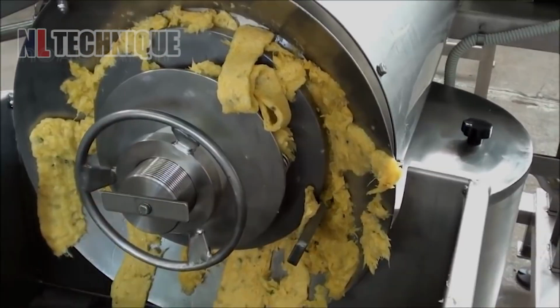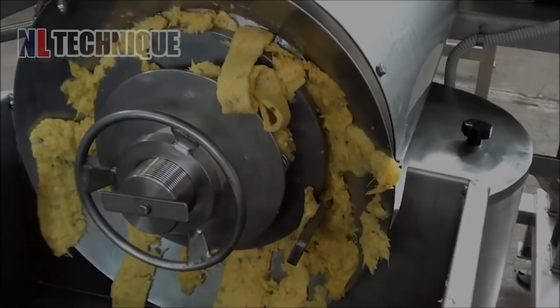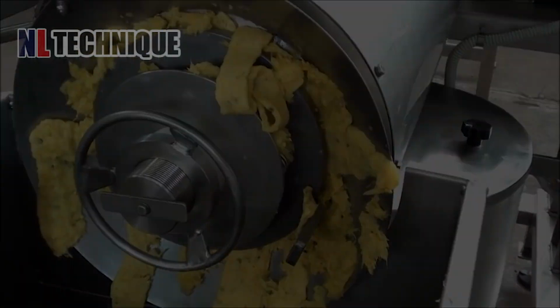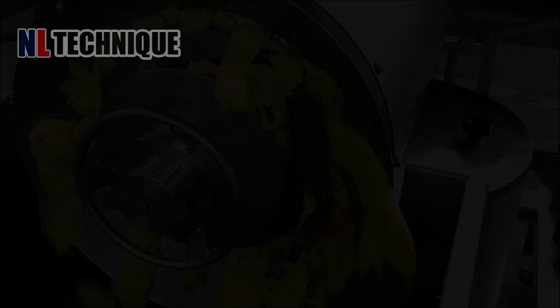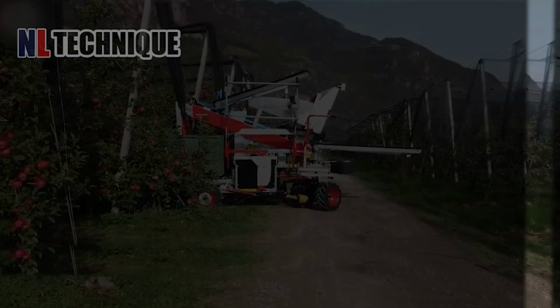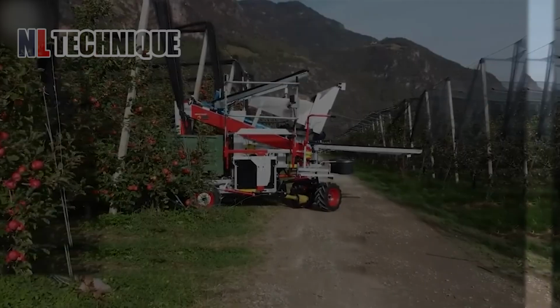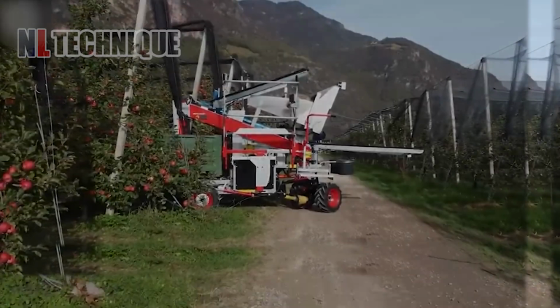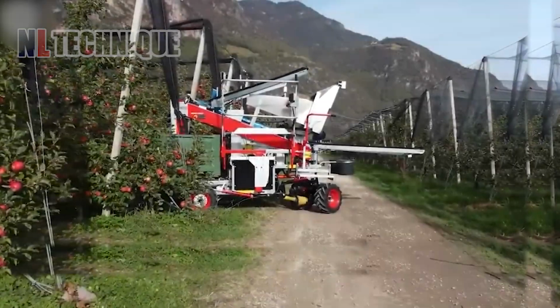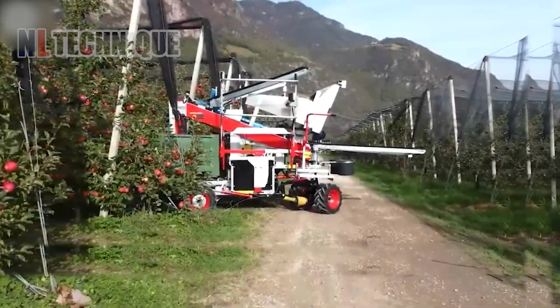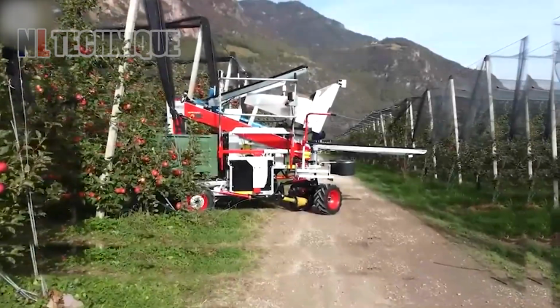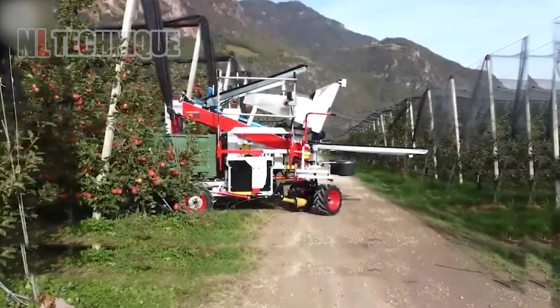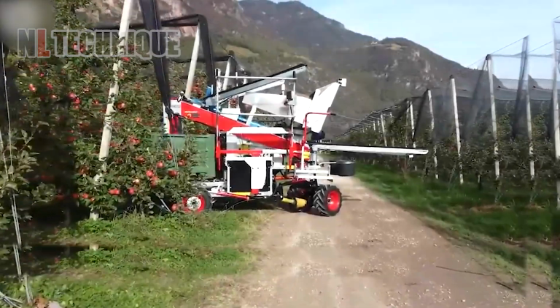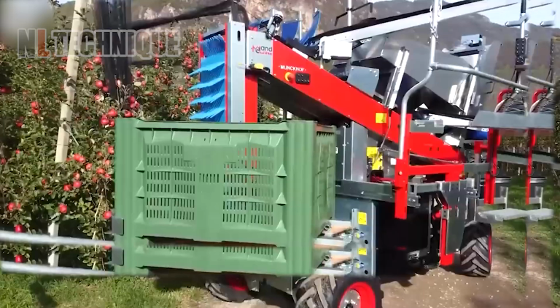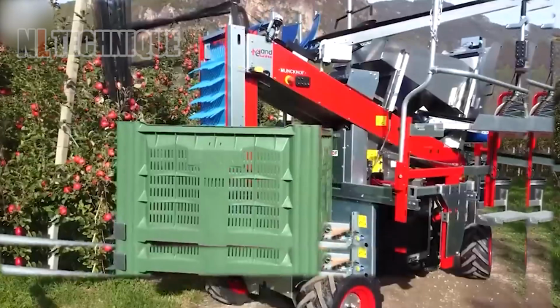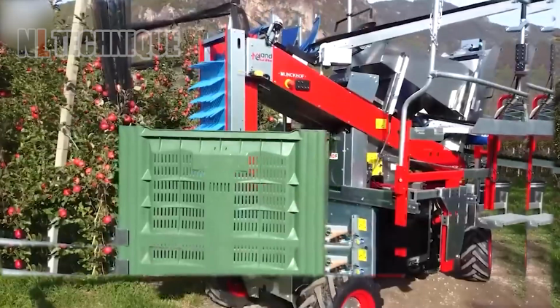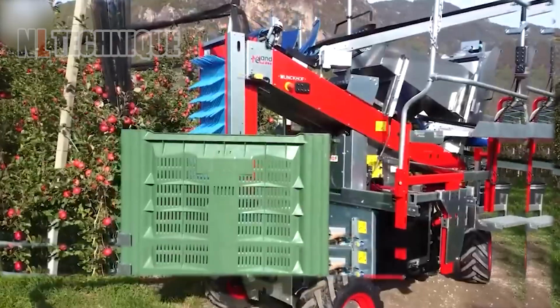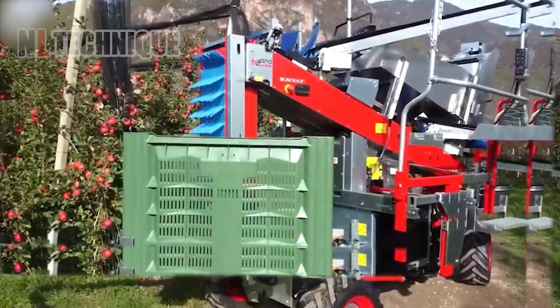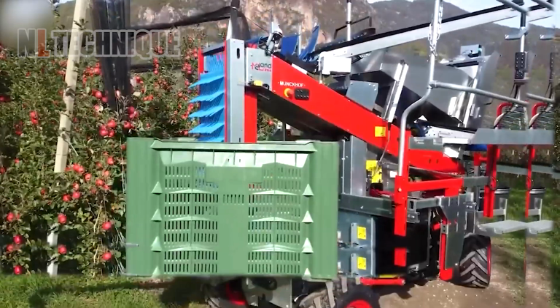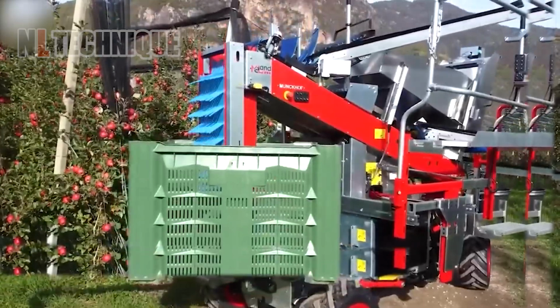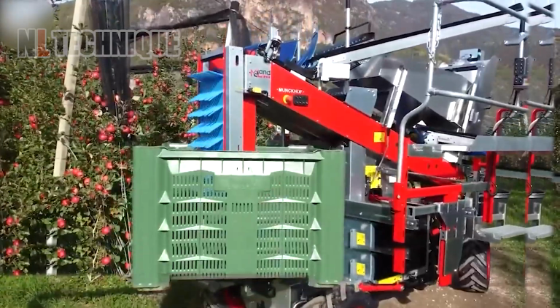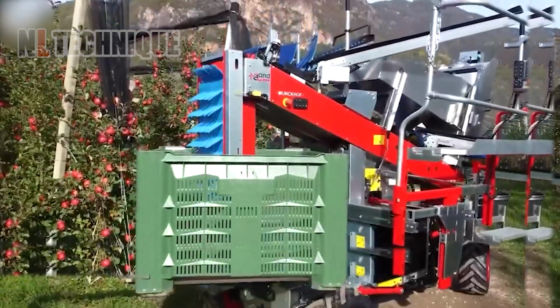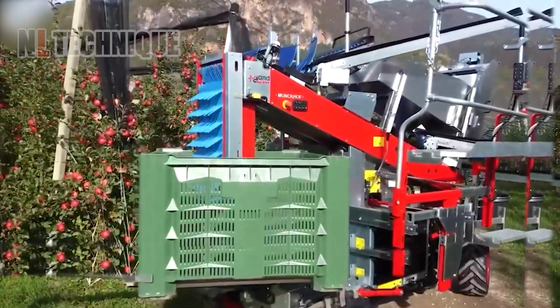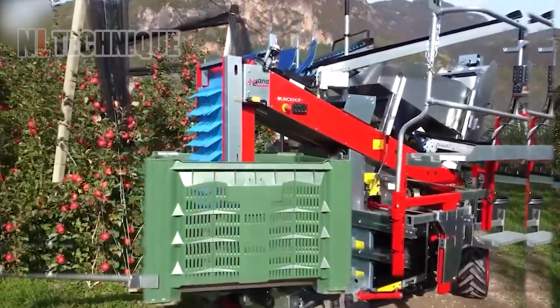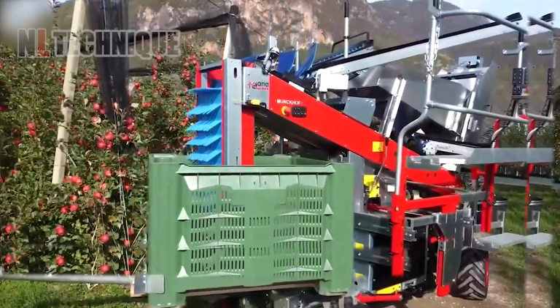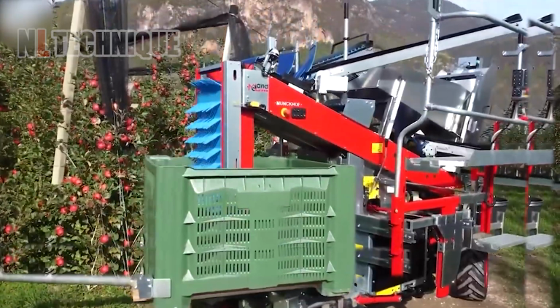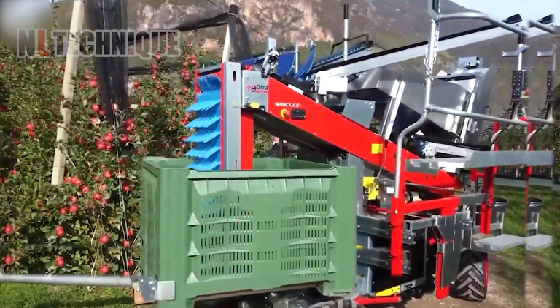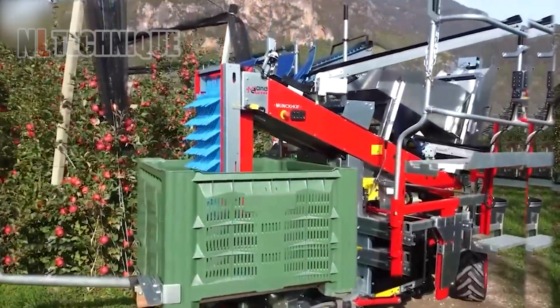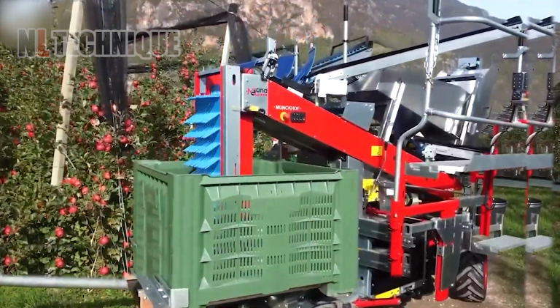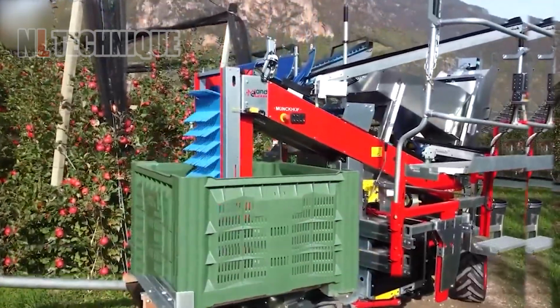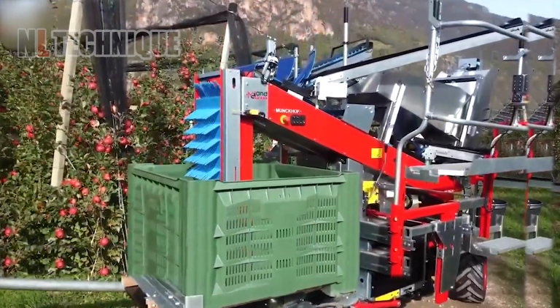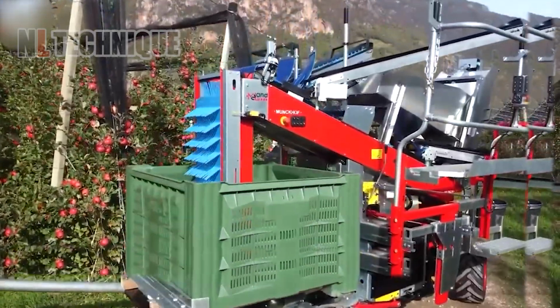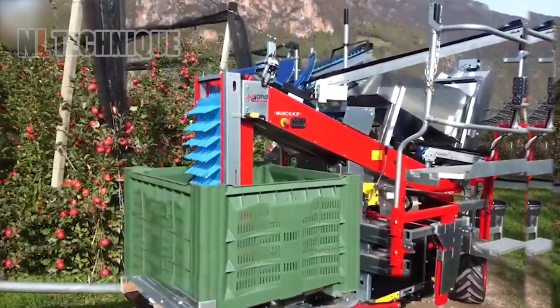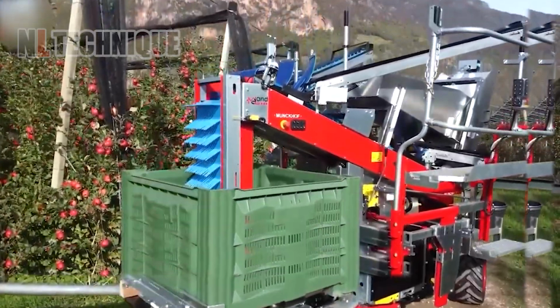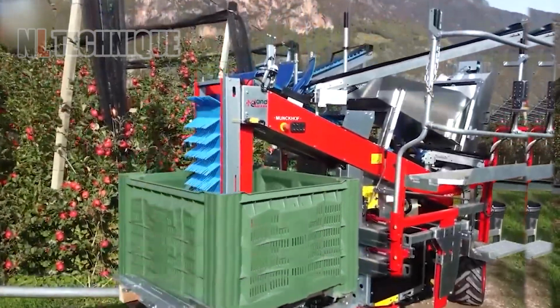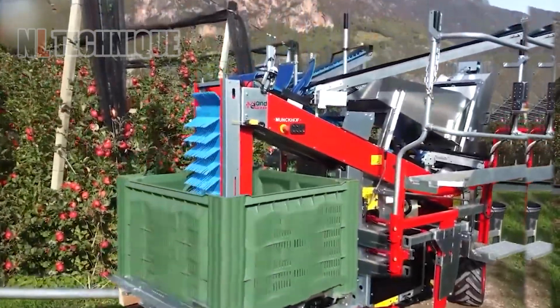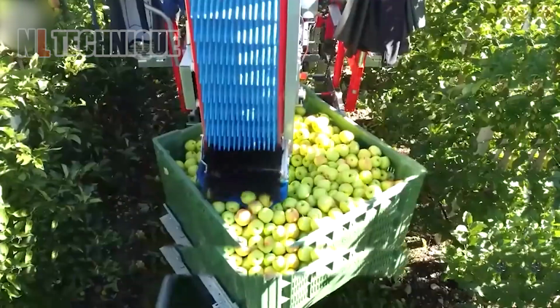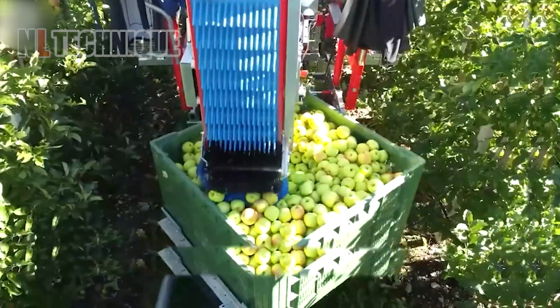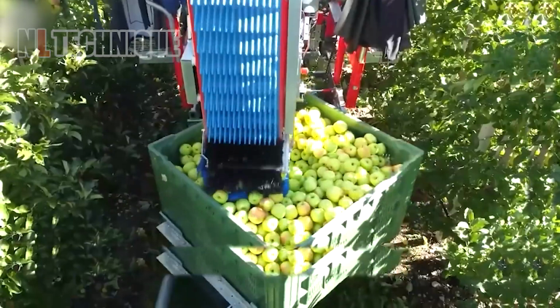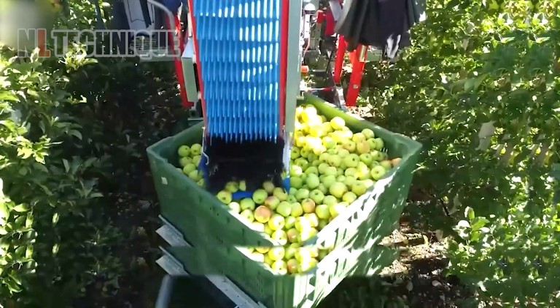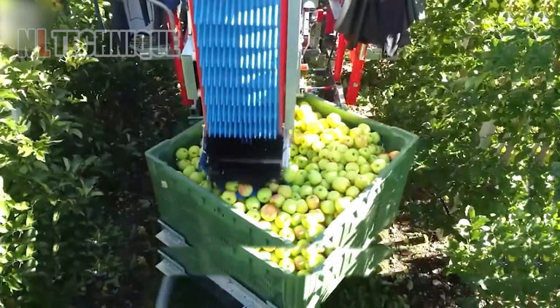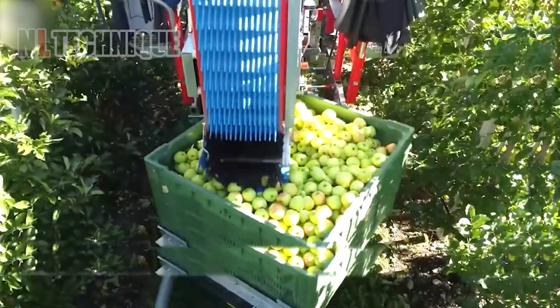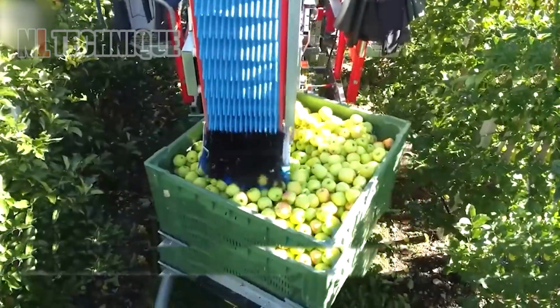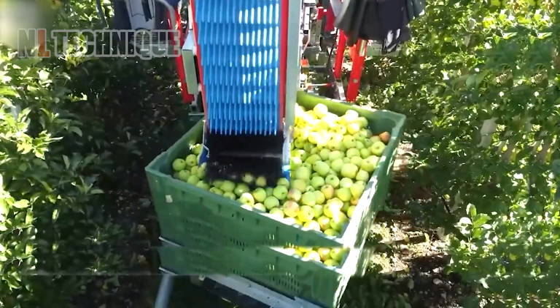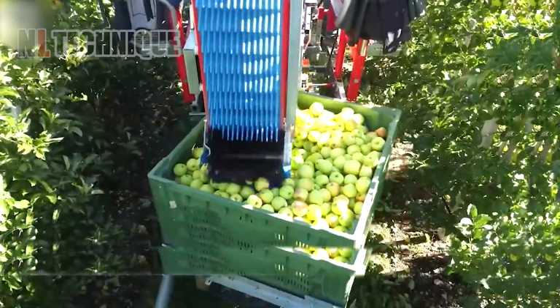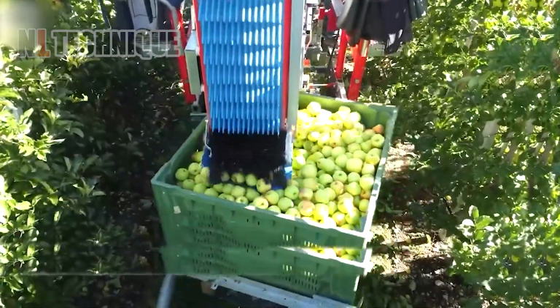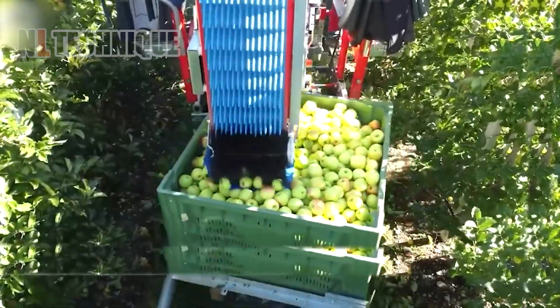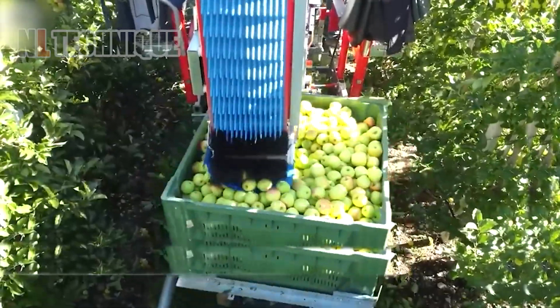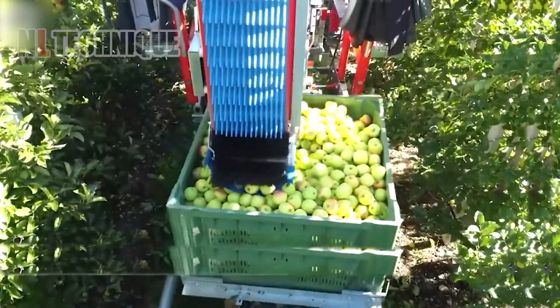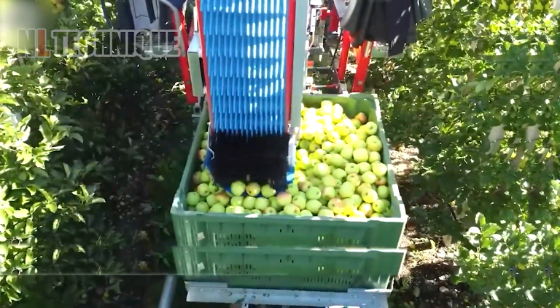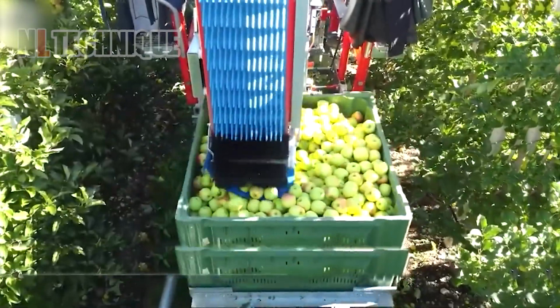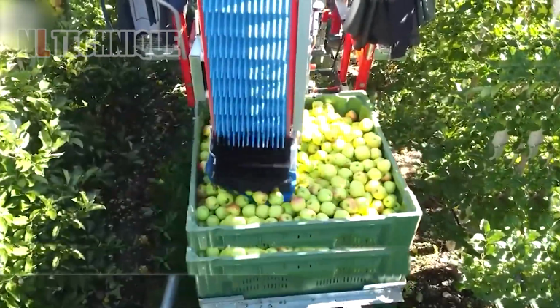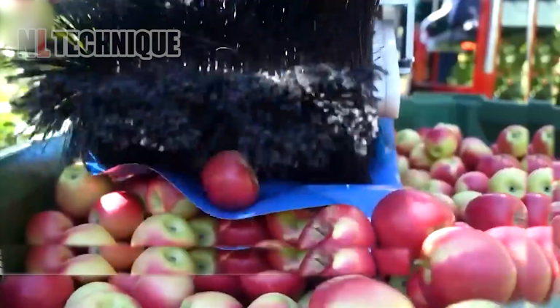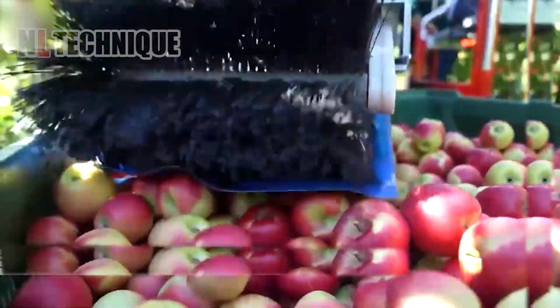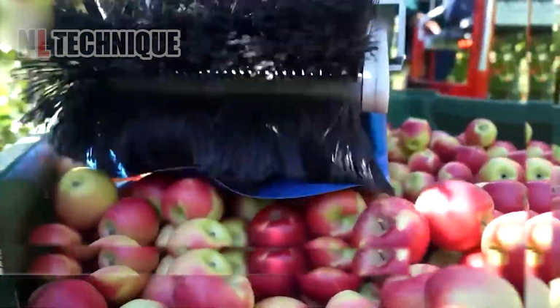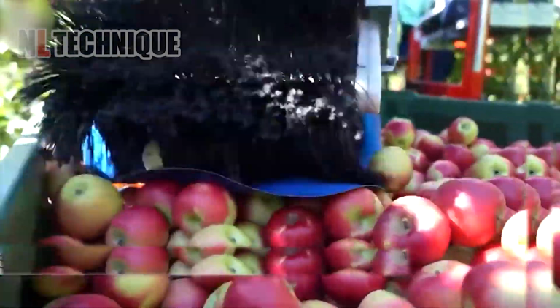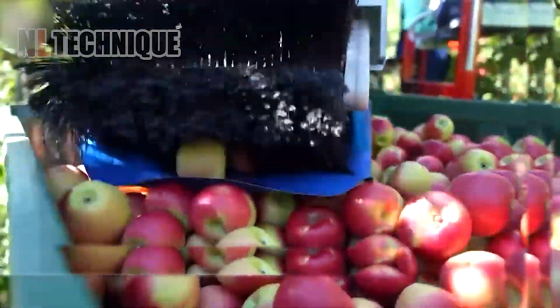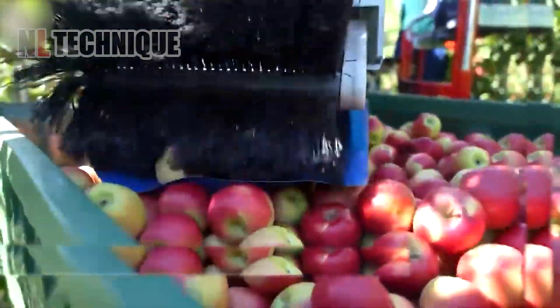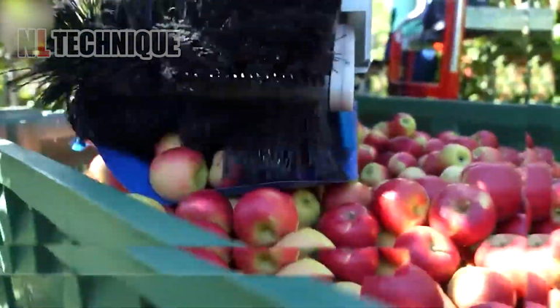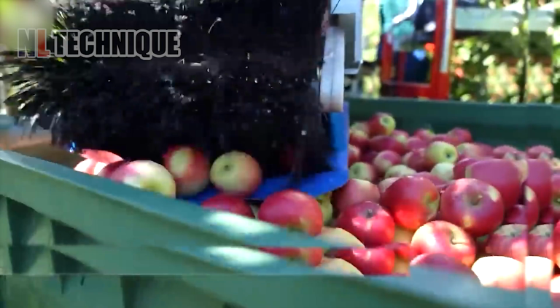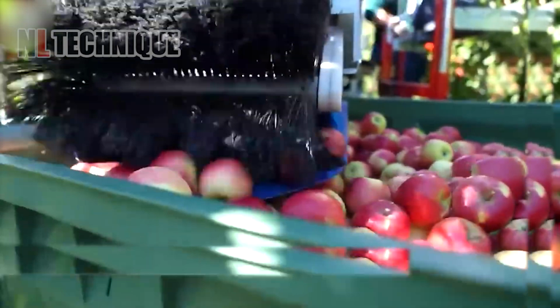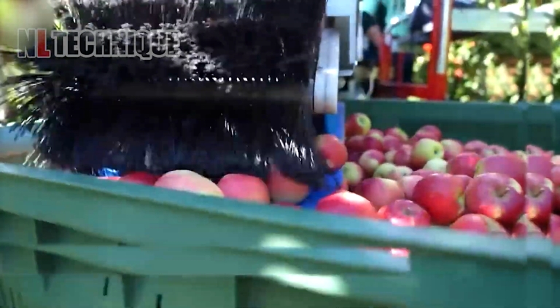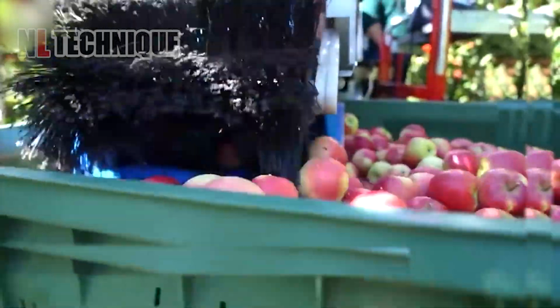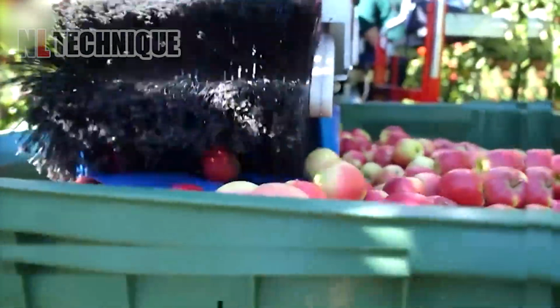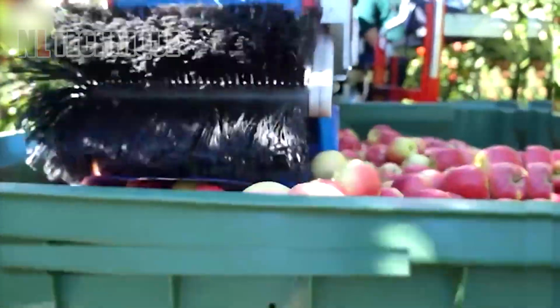An incredible machine for apple harvesting. The farmers are having happy working days with the help of the machine.